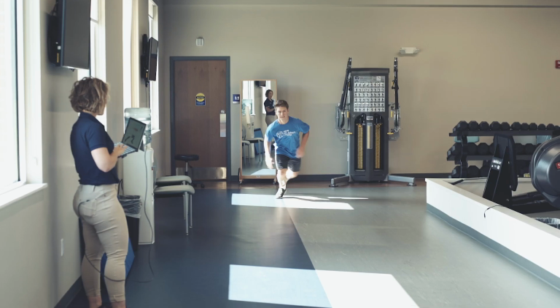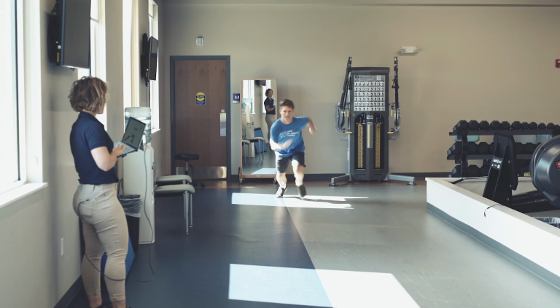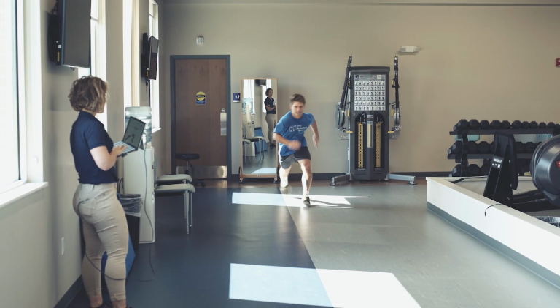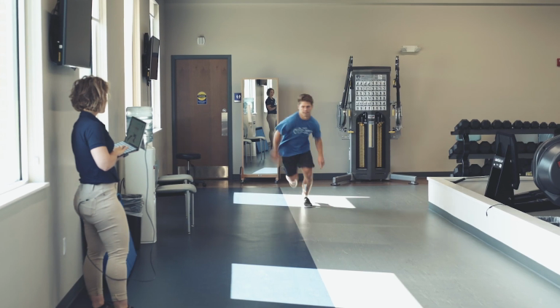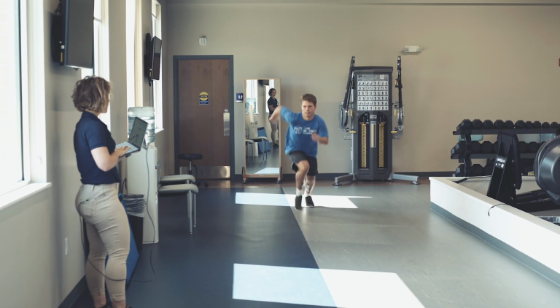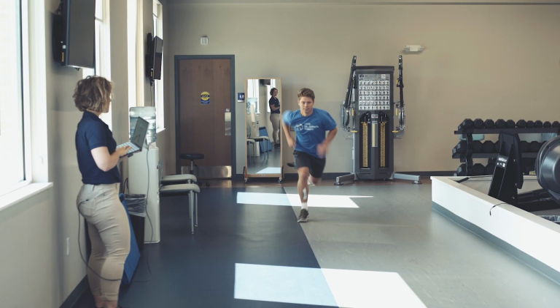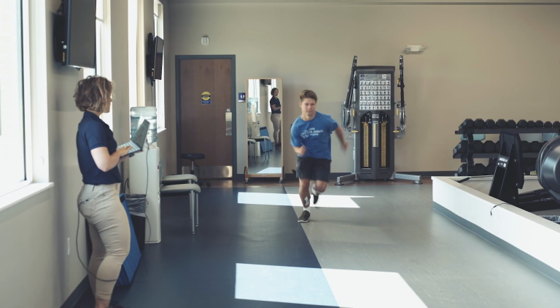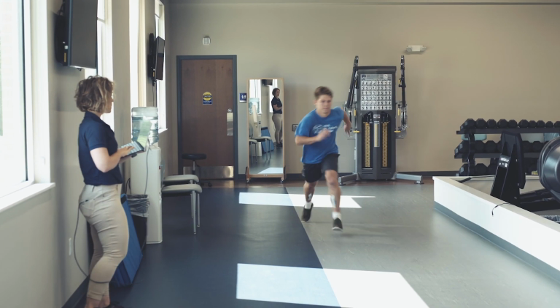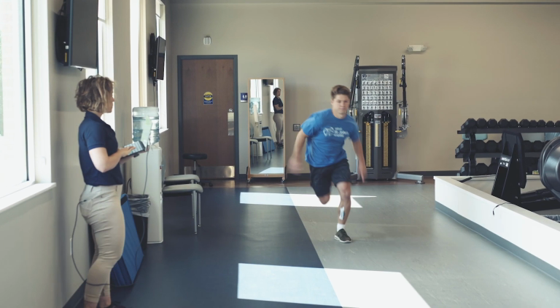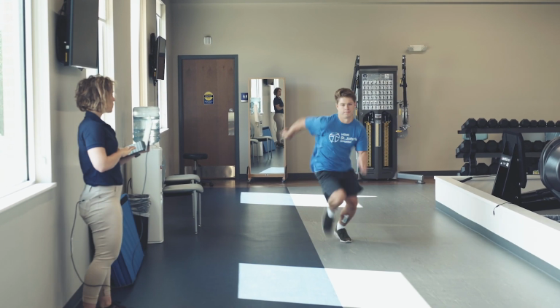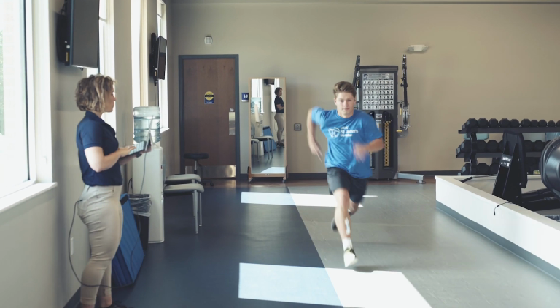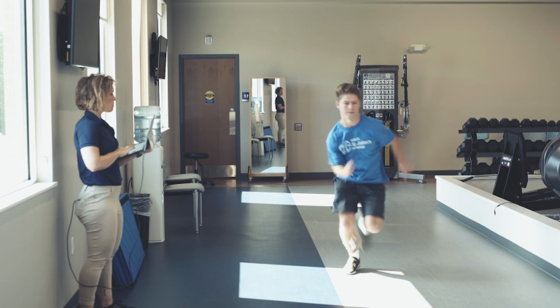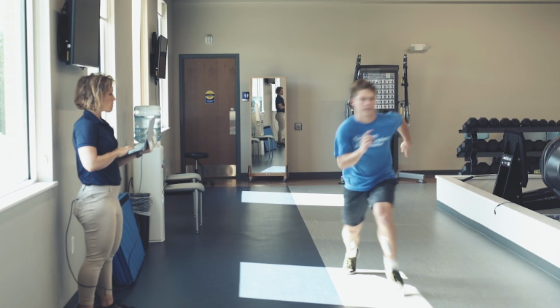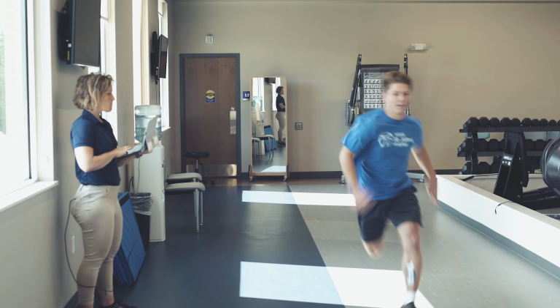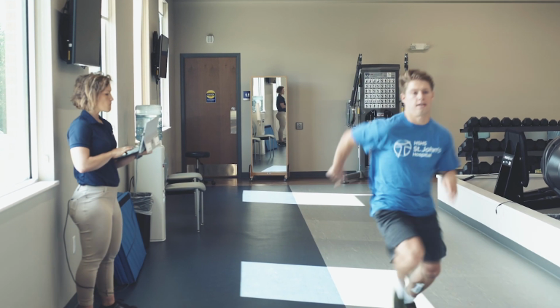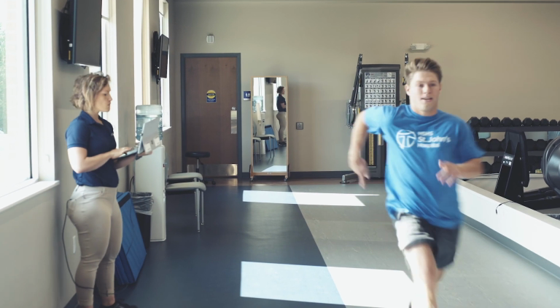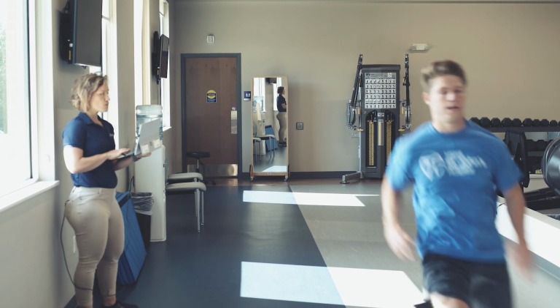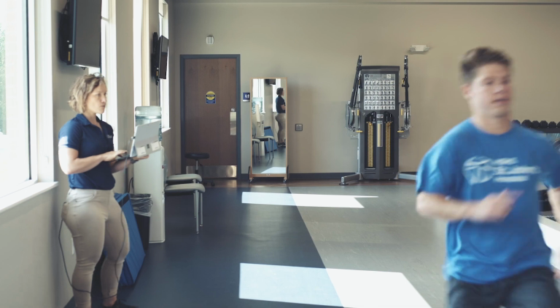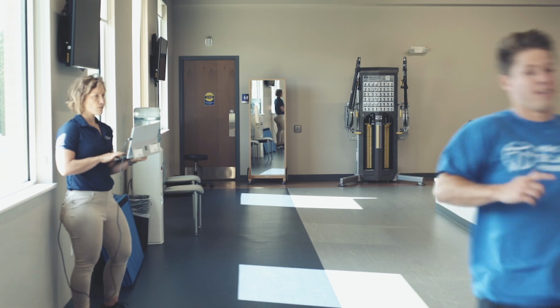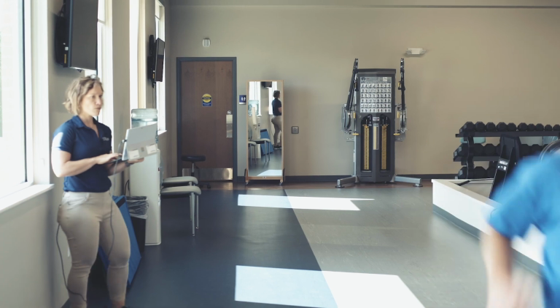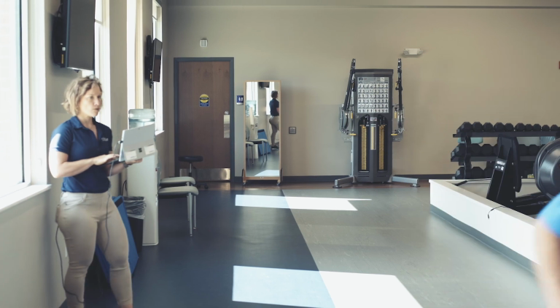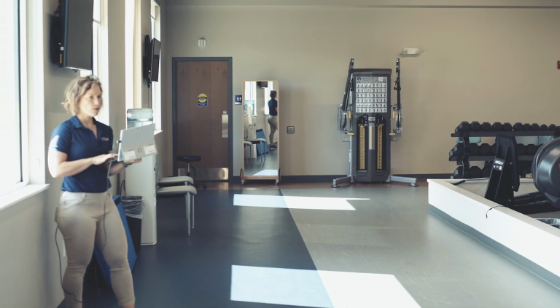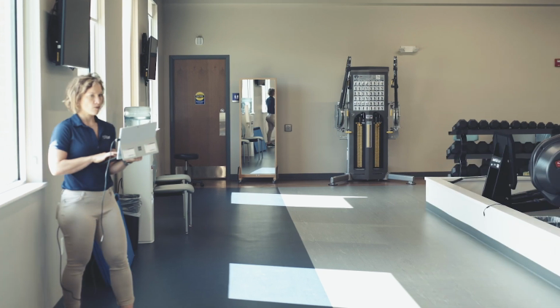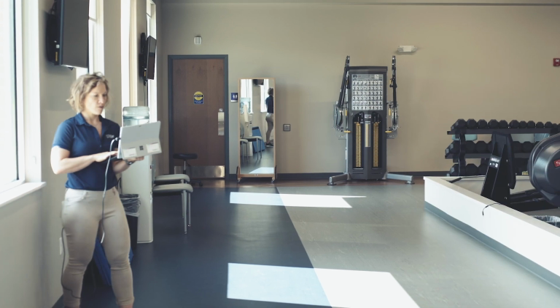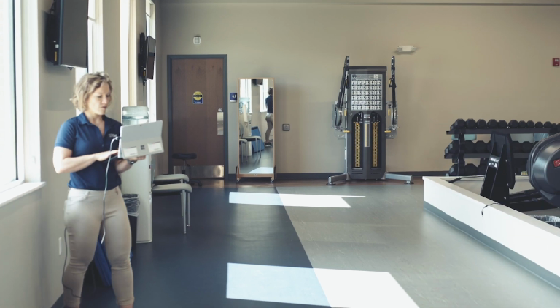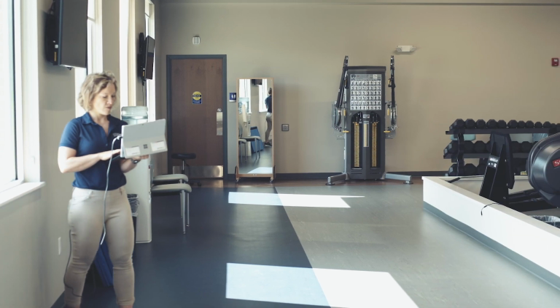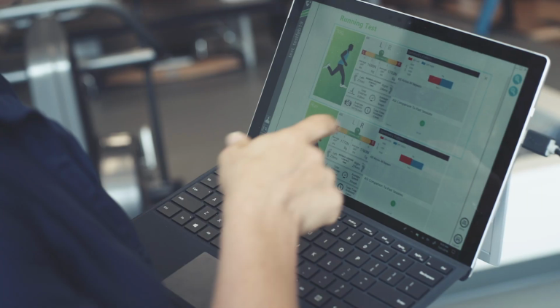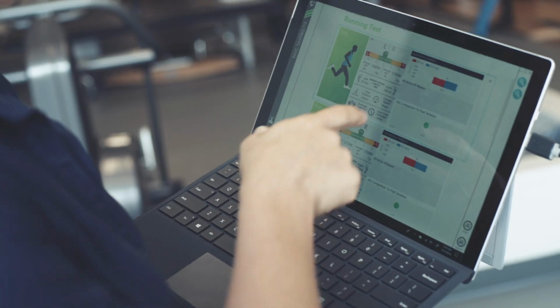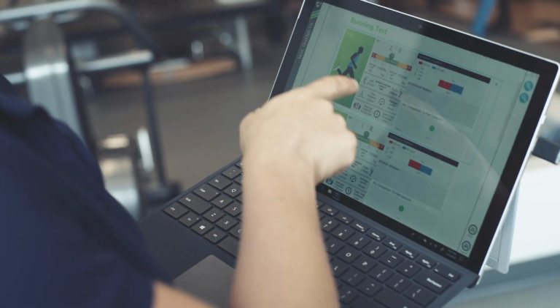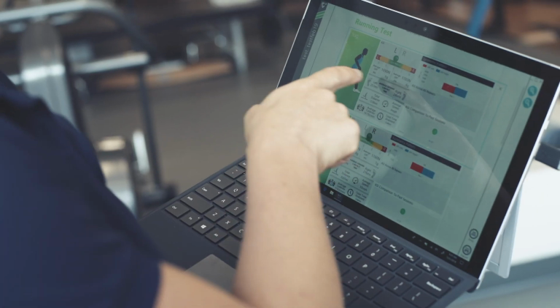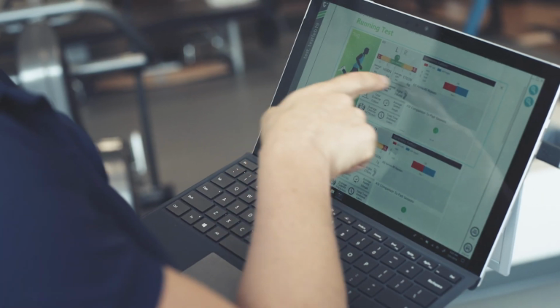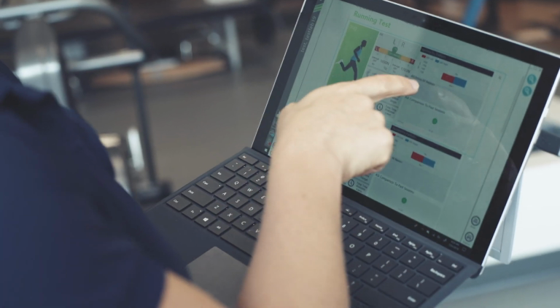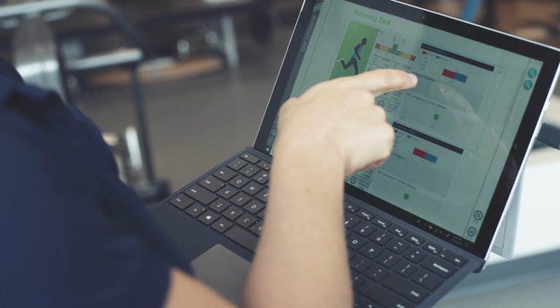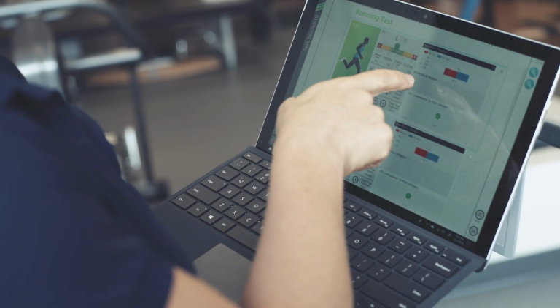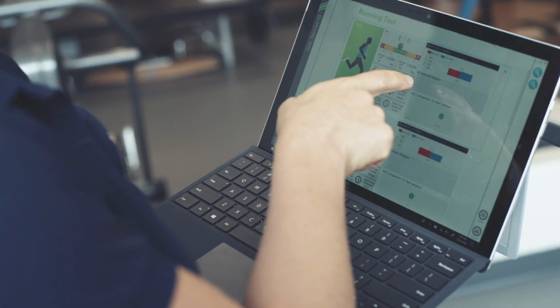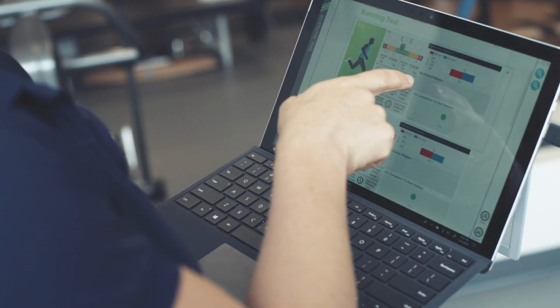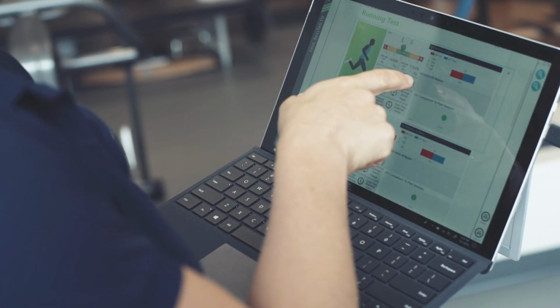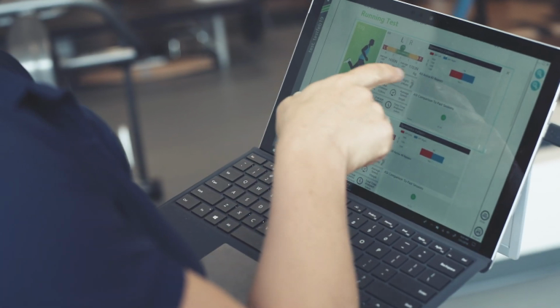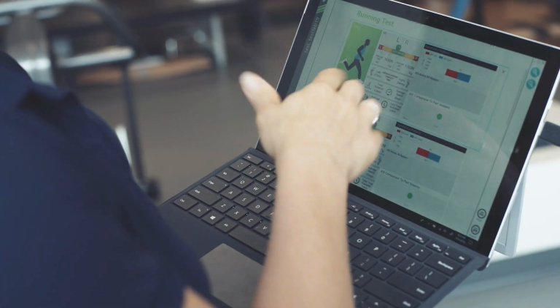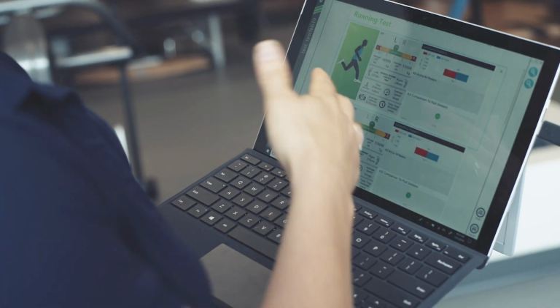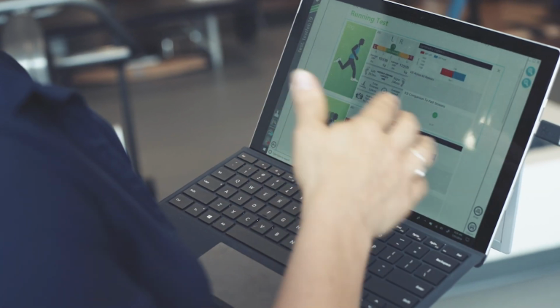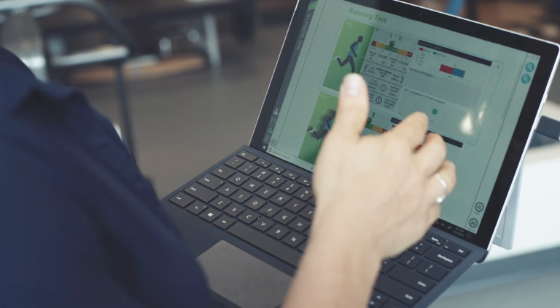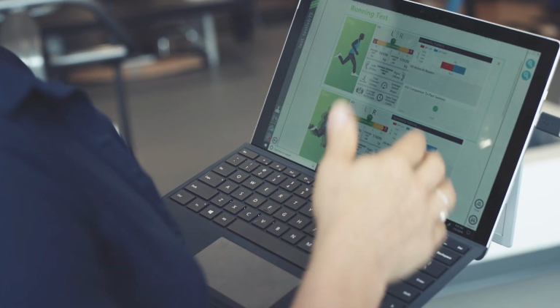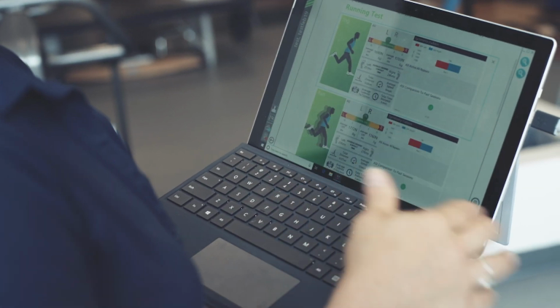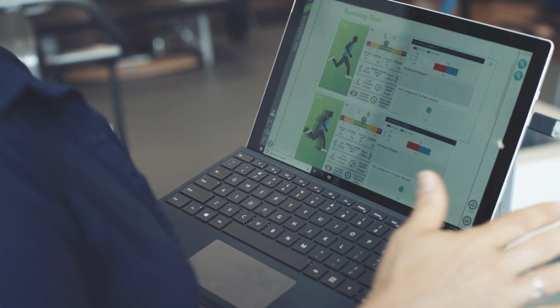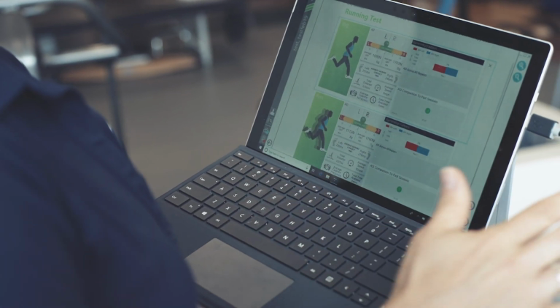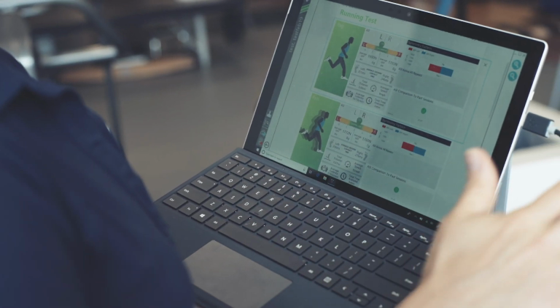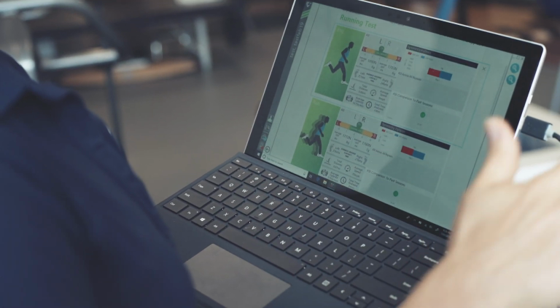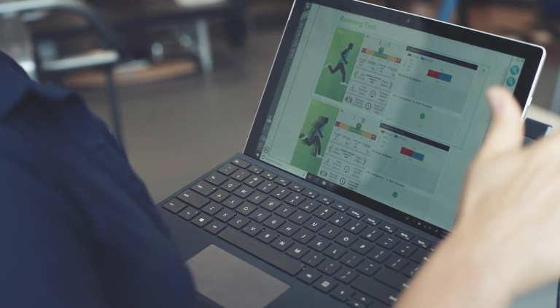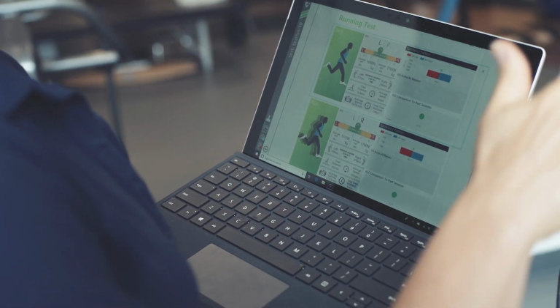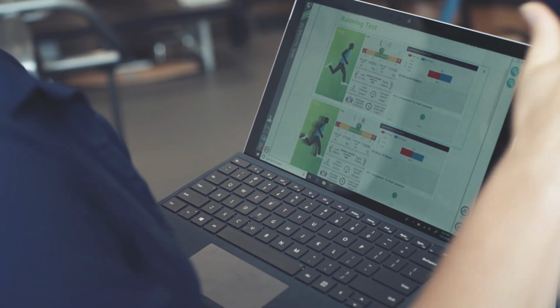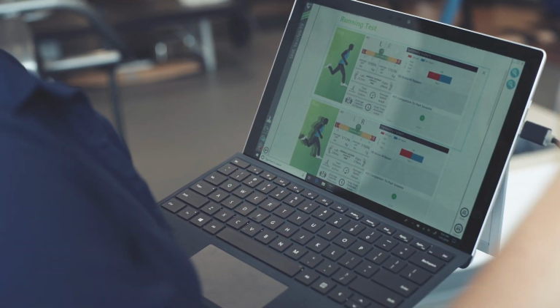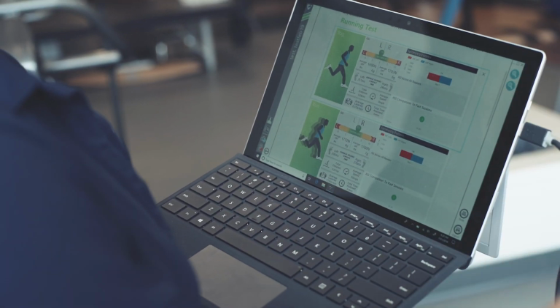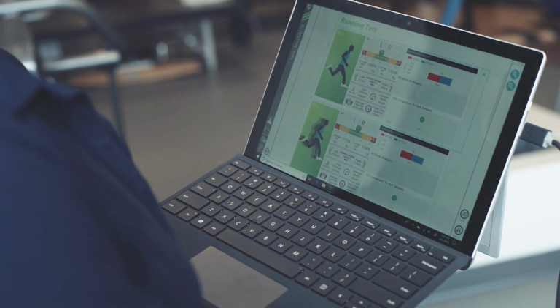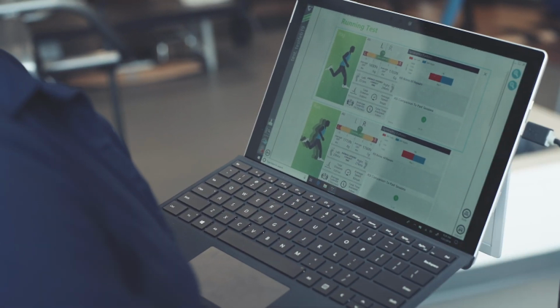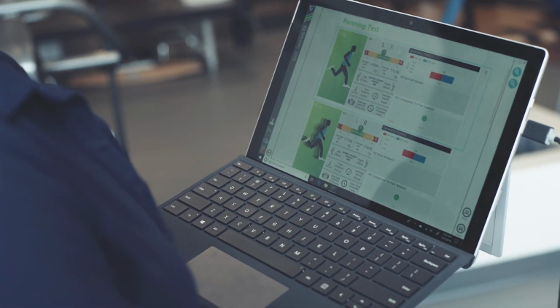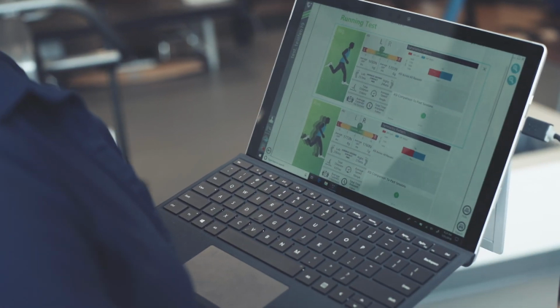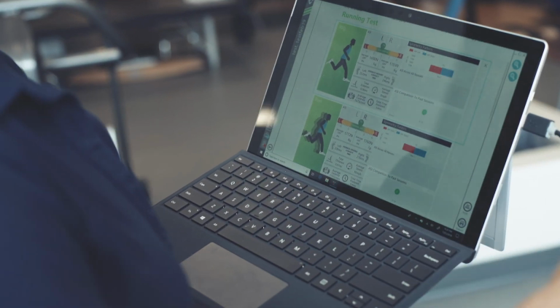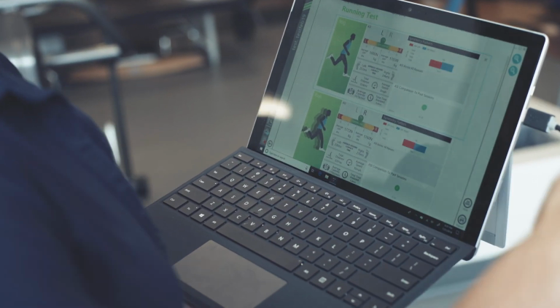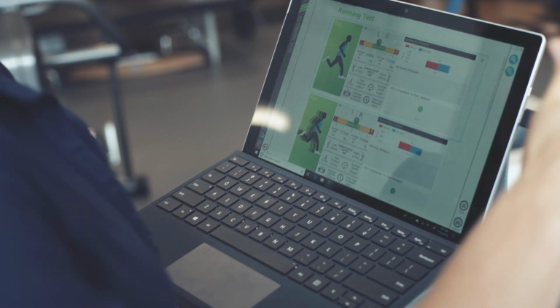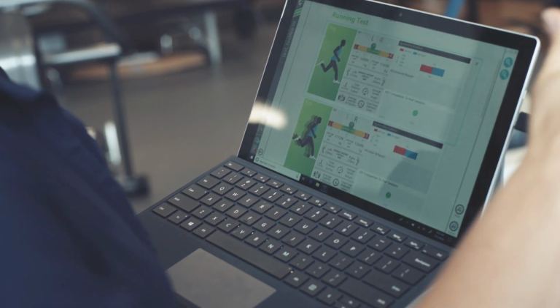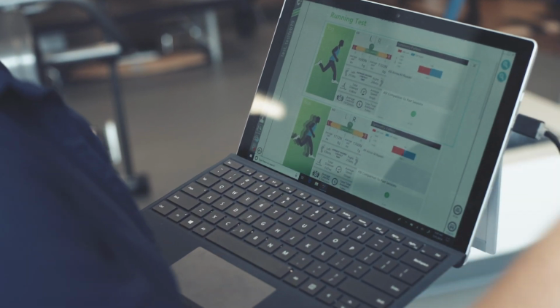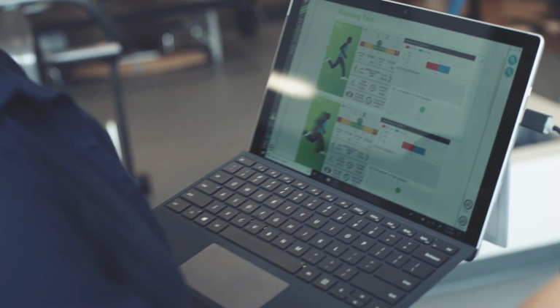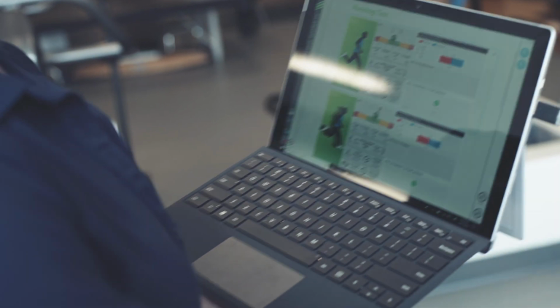It tells you your cadence, how fast you're going — all kinds of information within a matter of seconds.